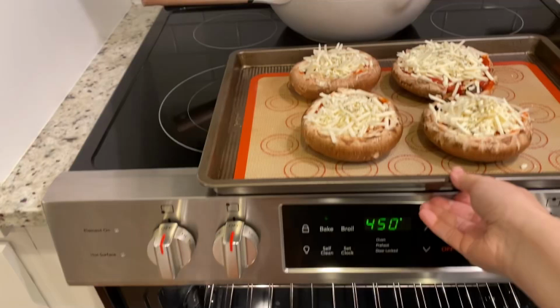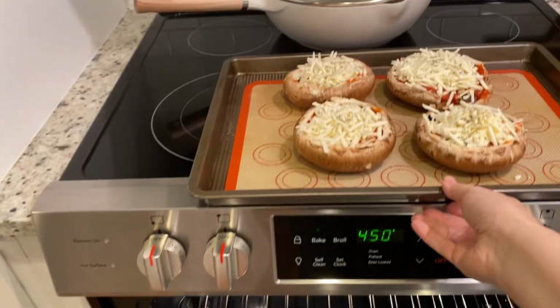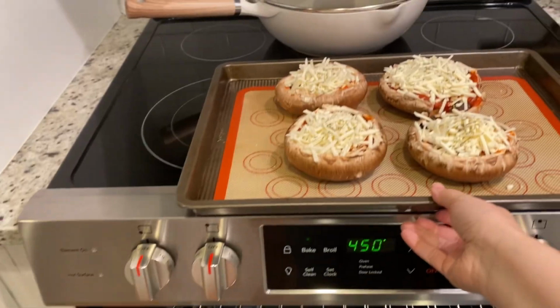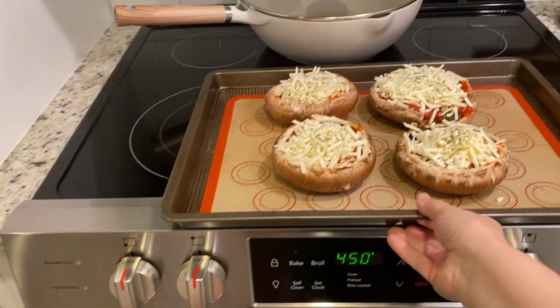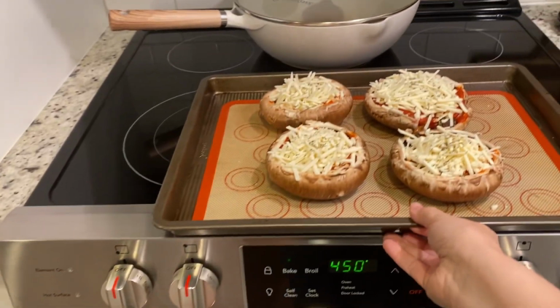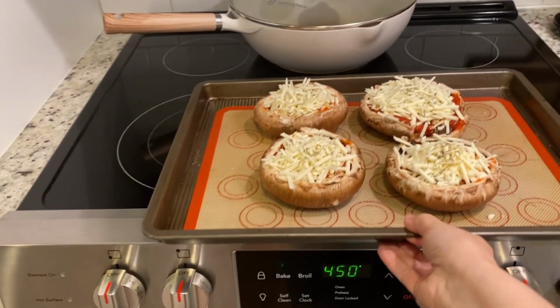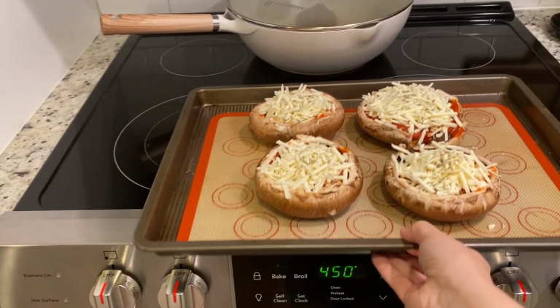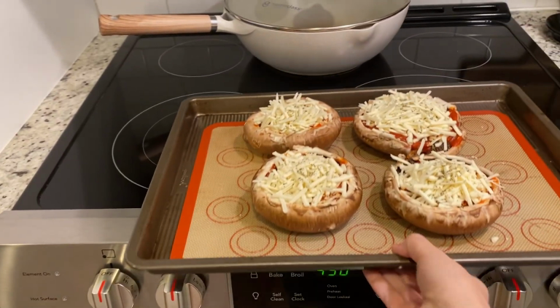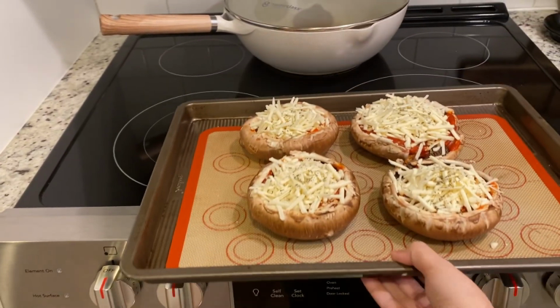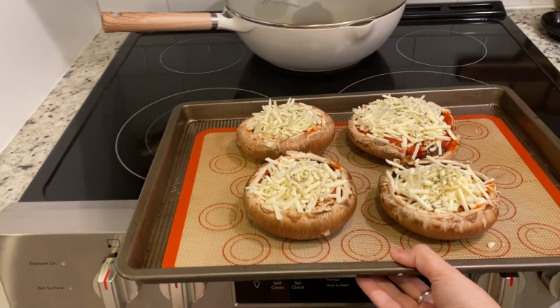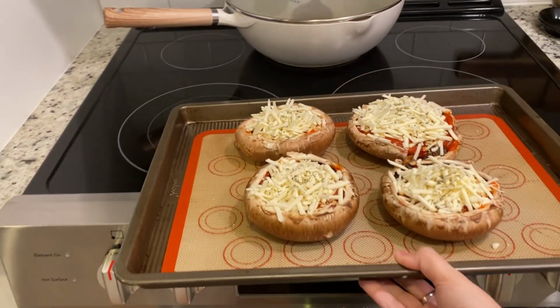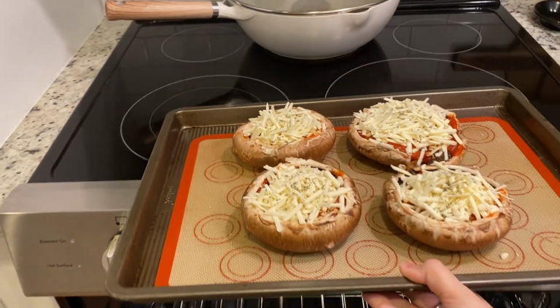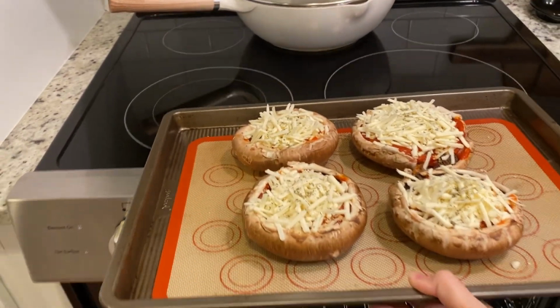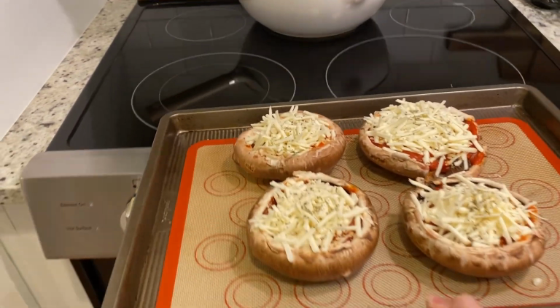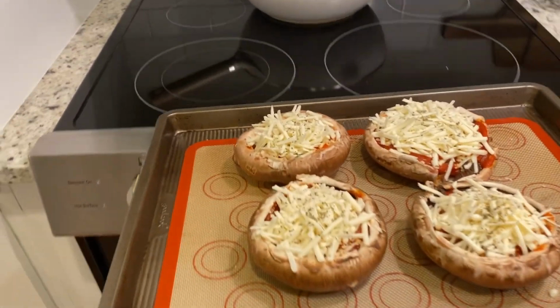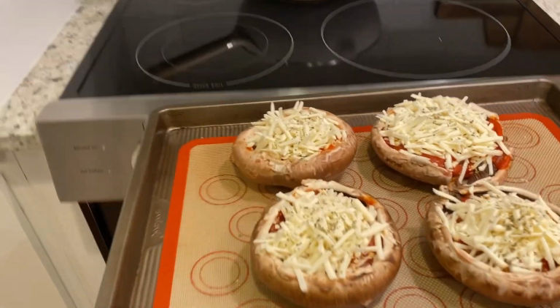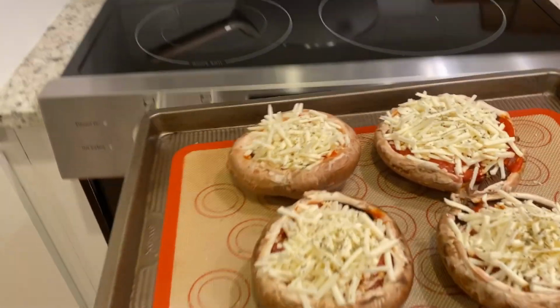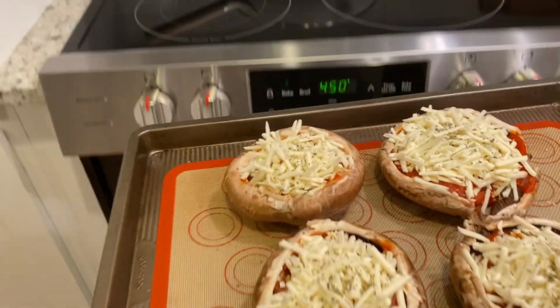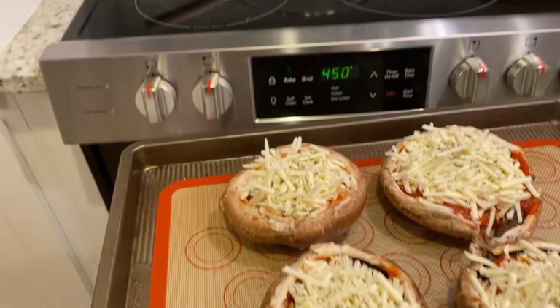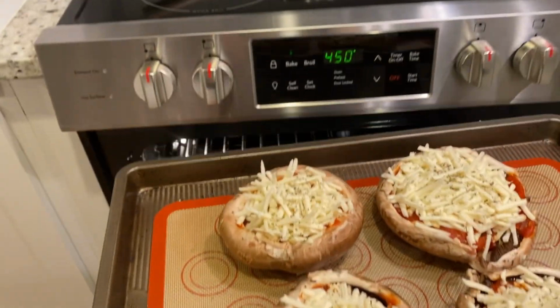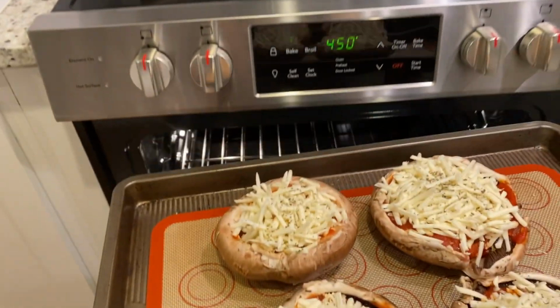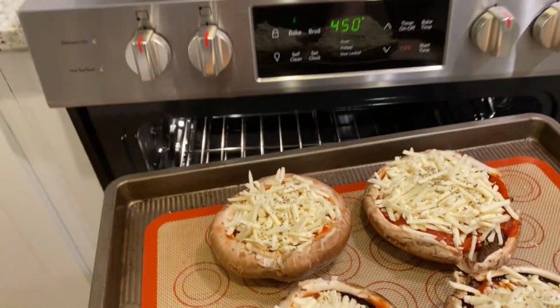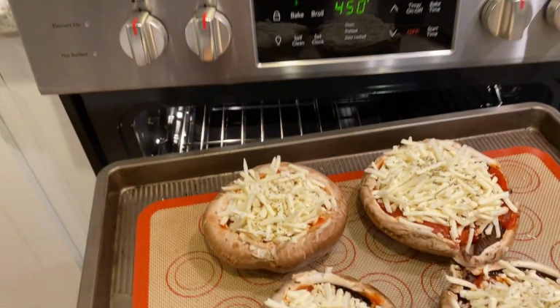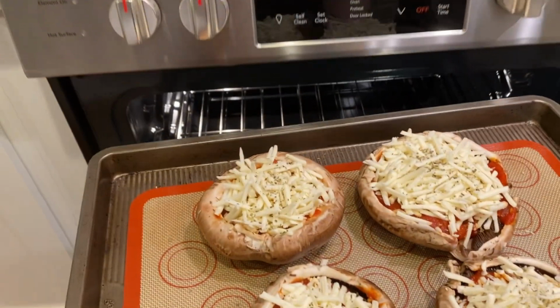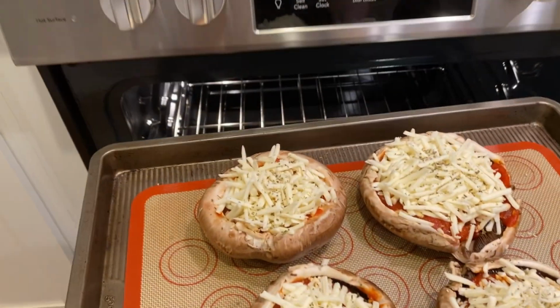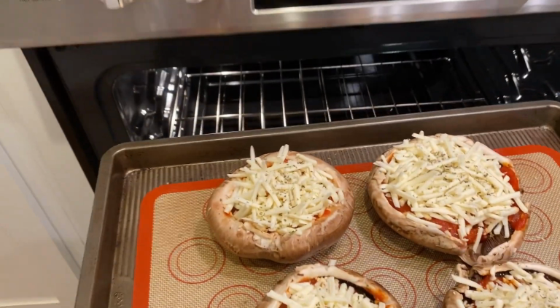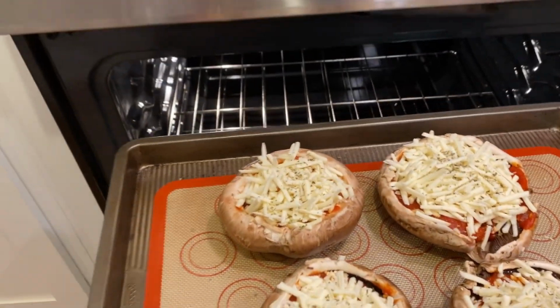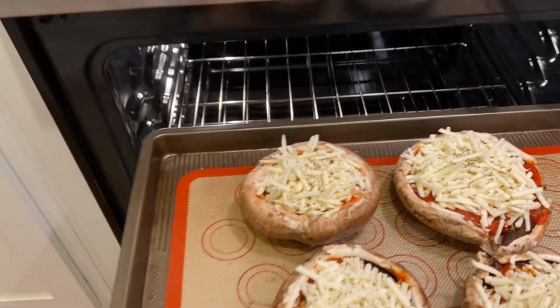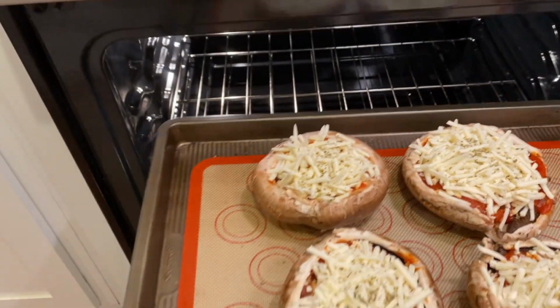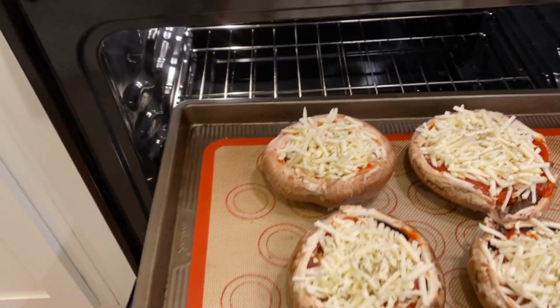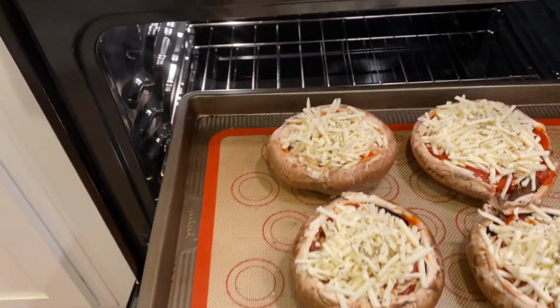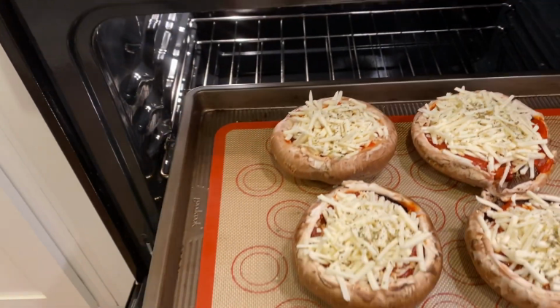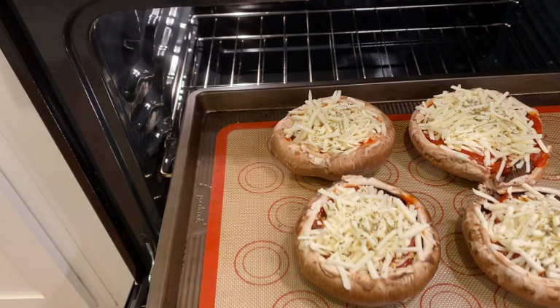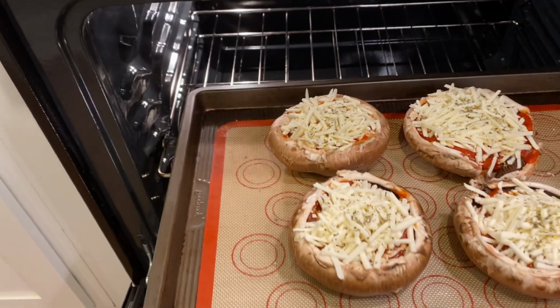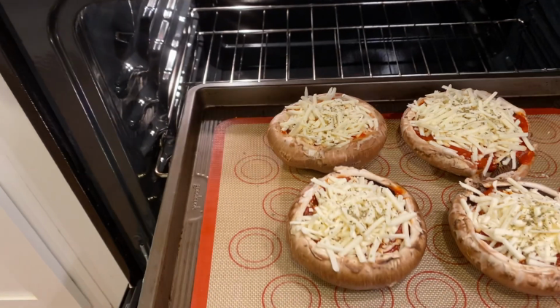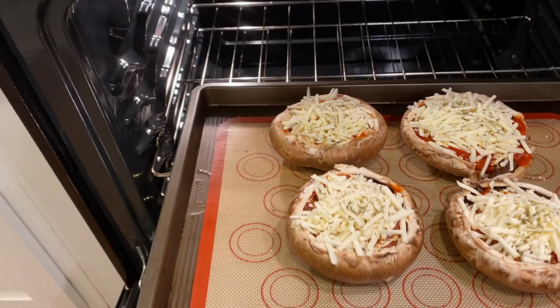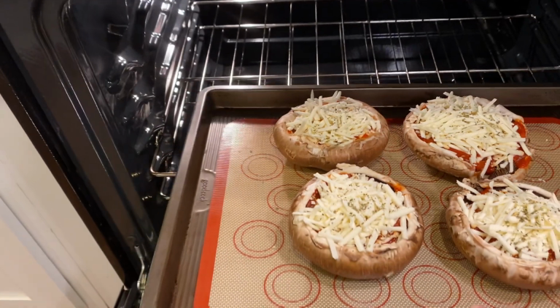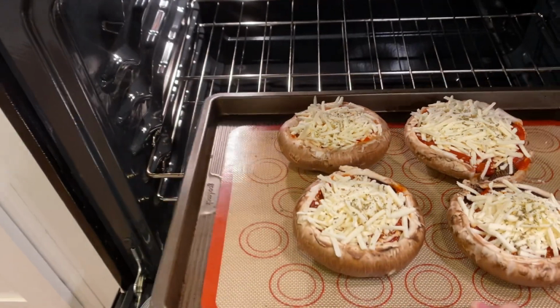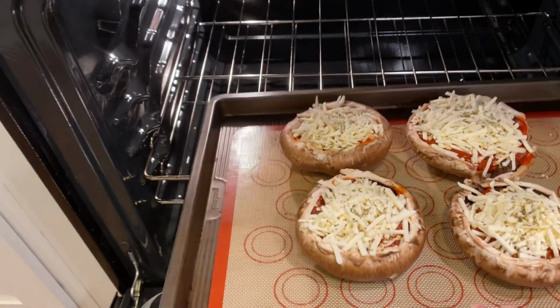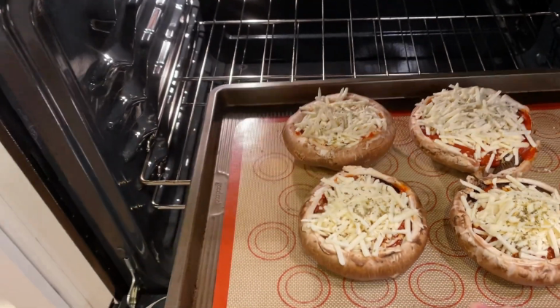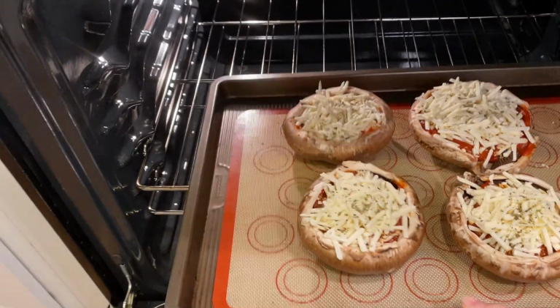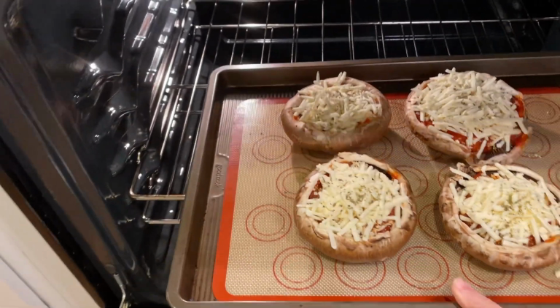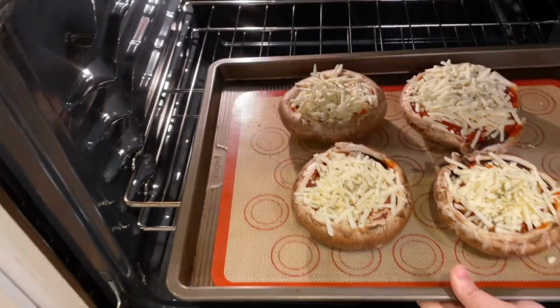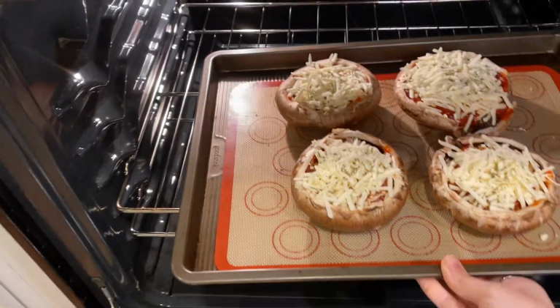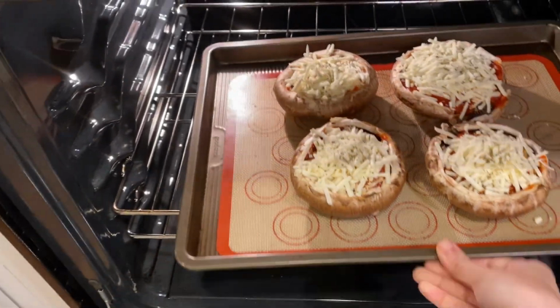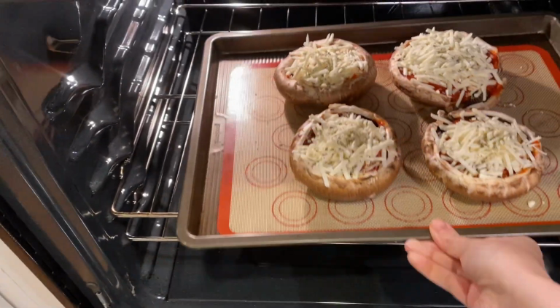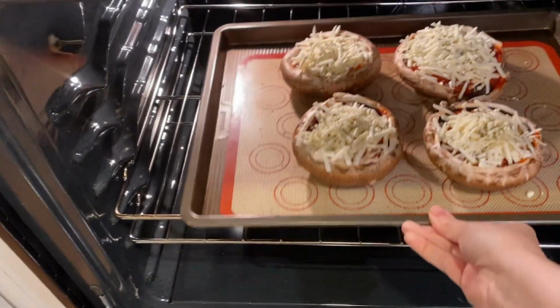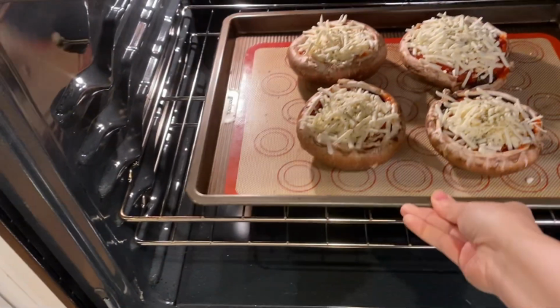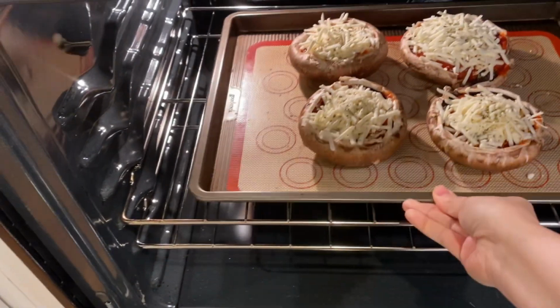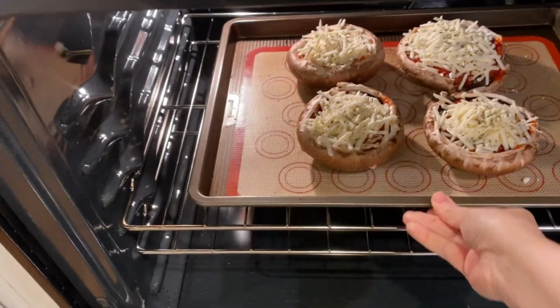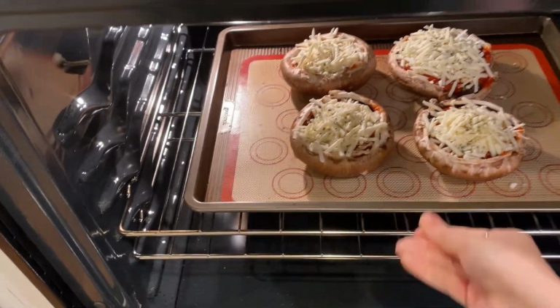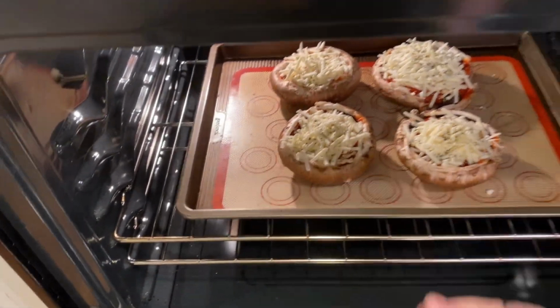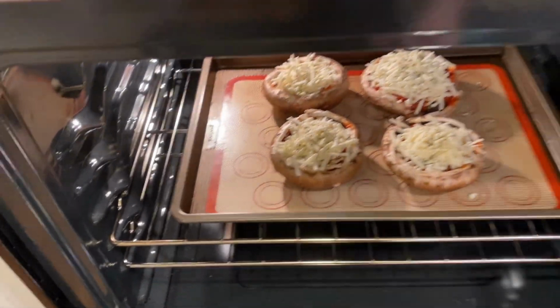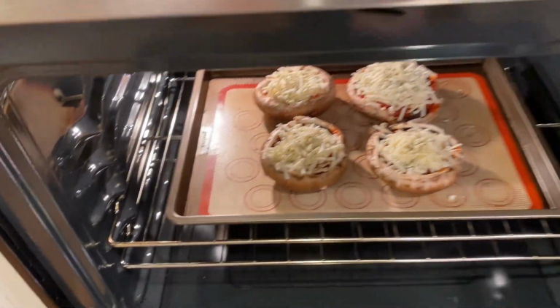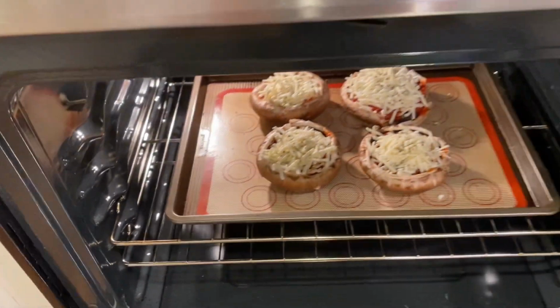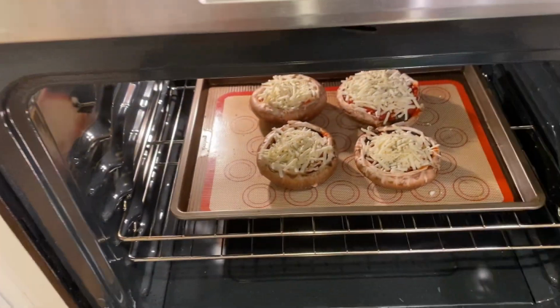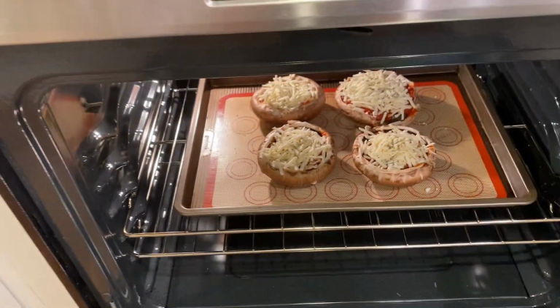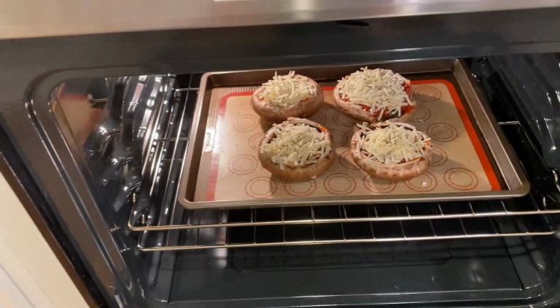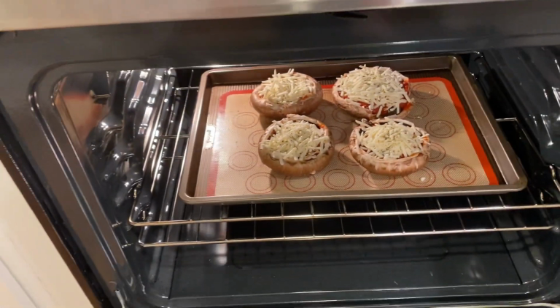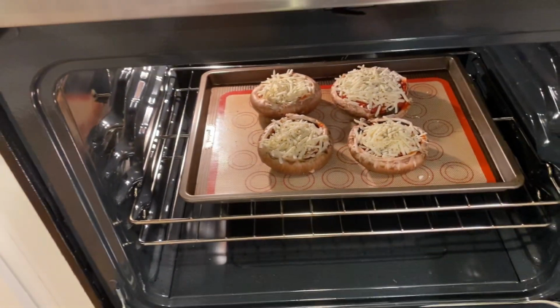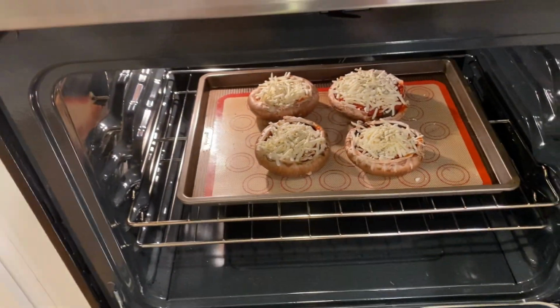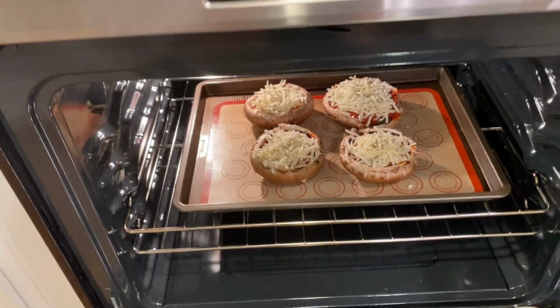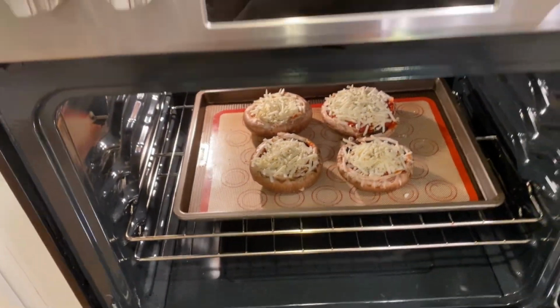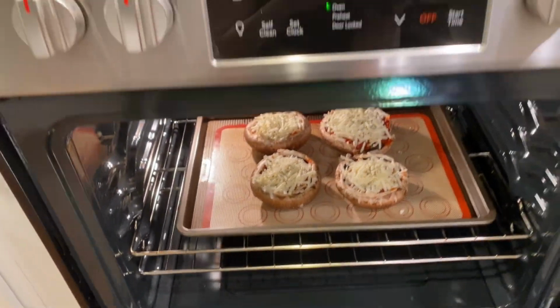Pop those babies in the oven and let them bake for 10 minutes. Trust me, your kitchen is going to be smelling amazing.